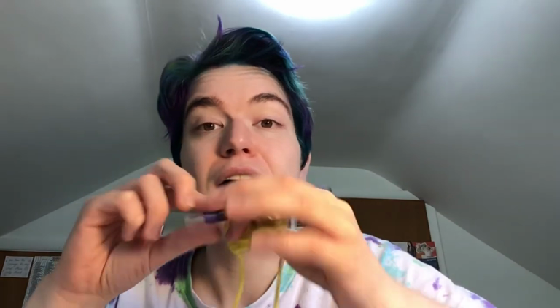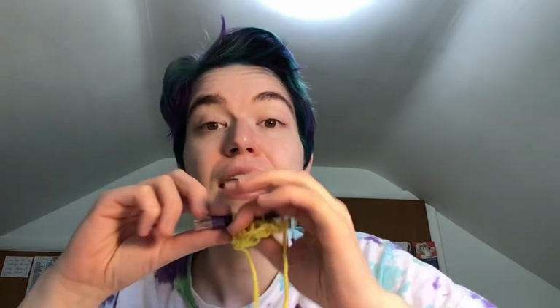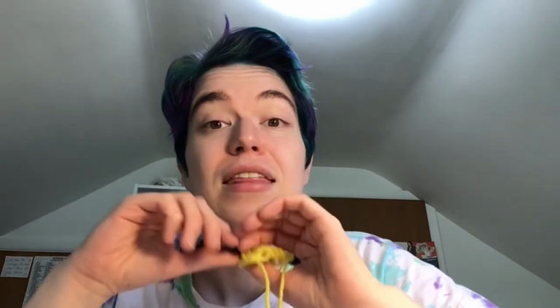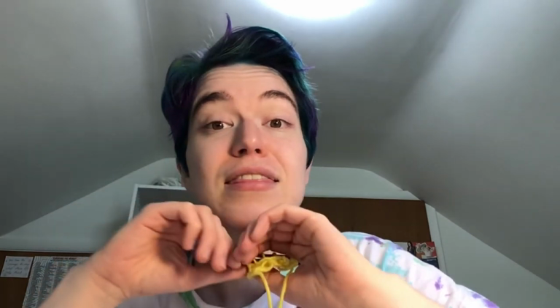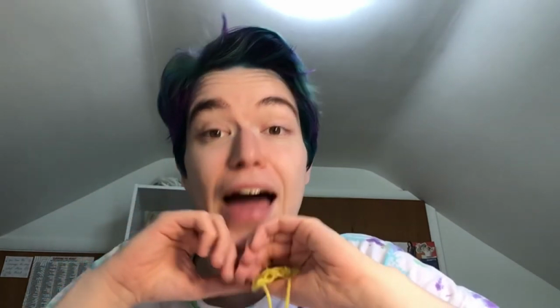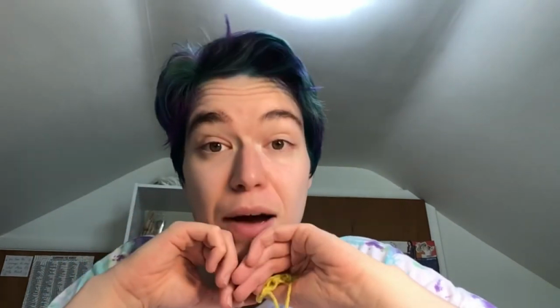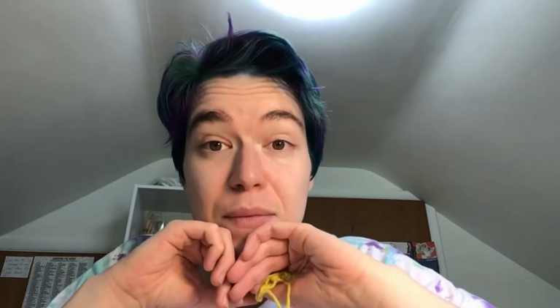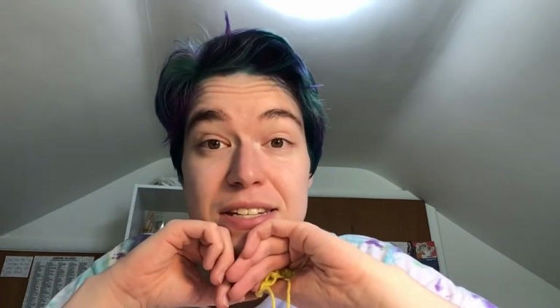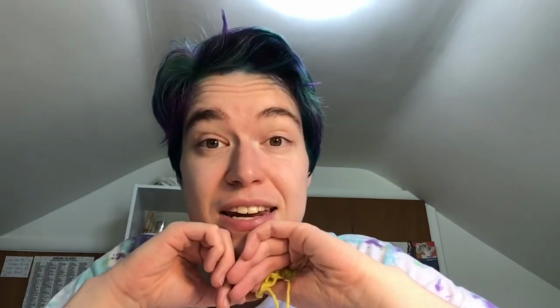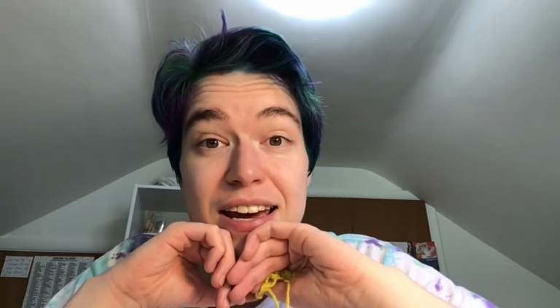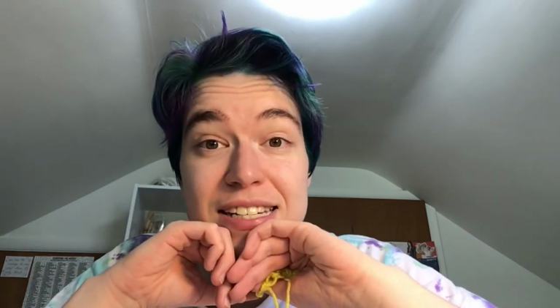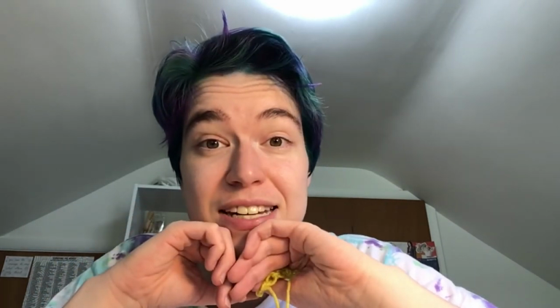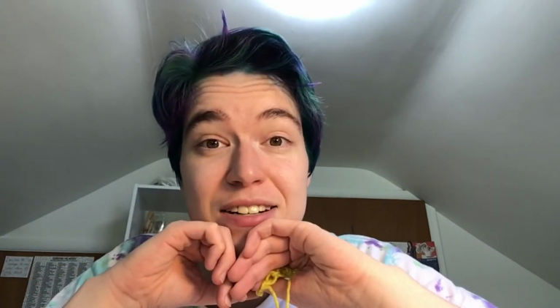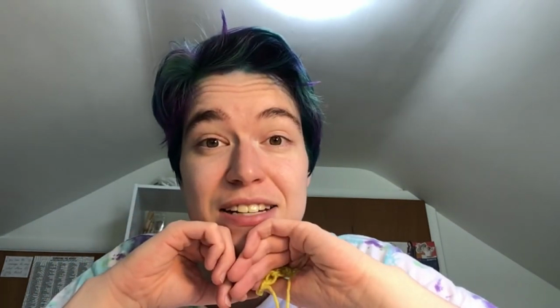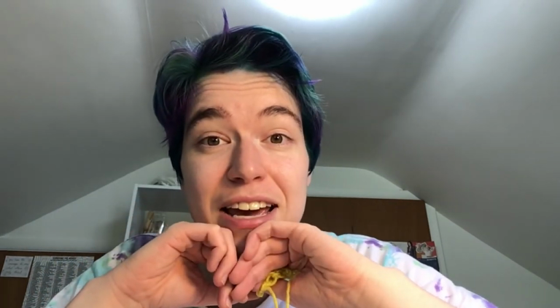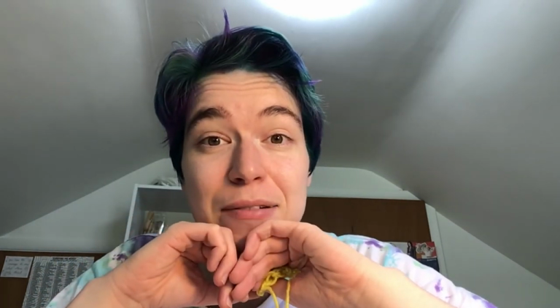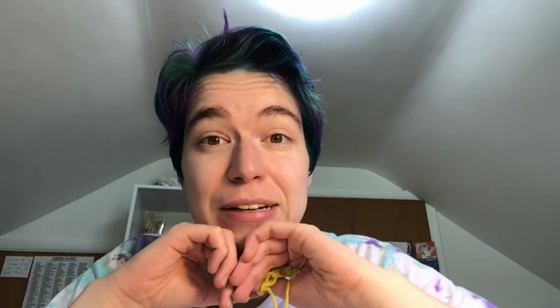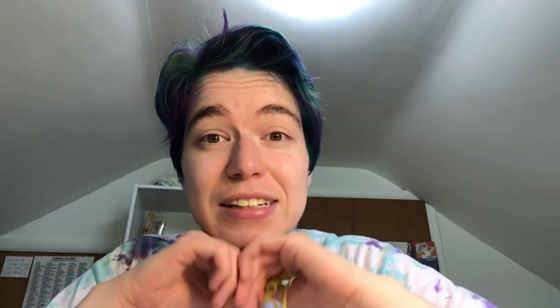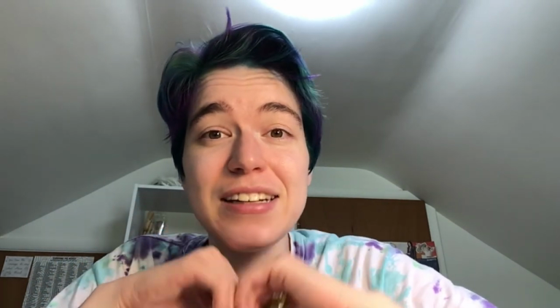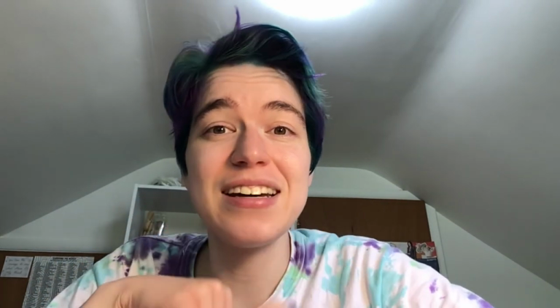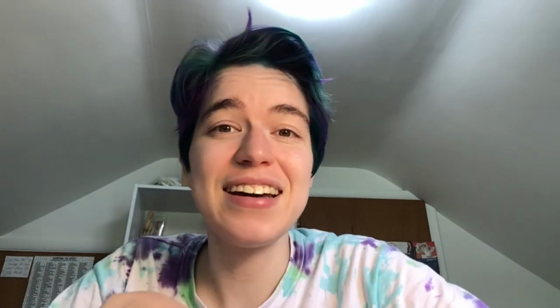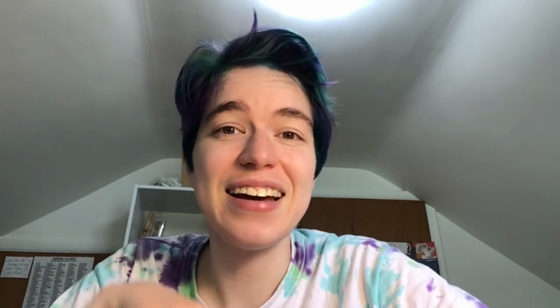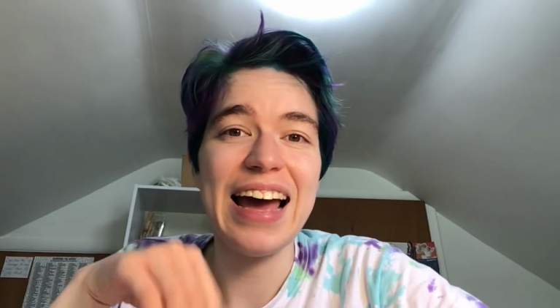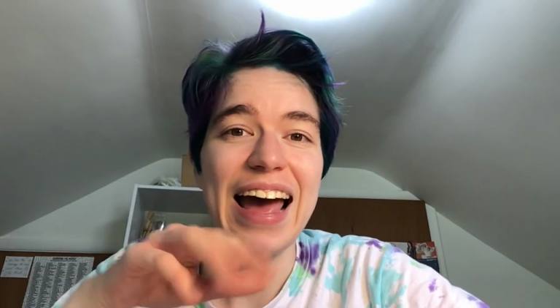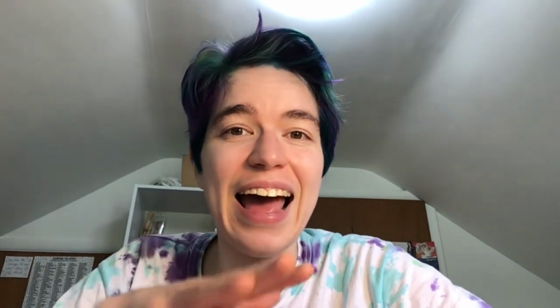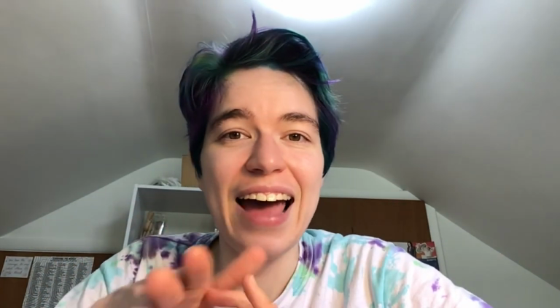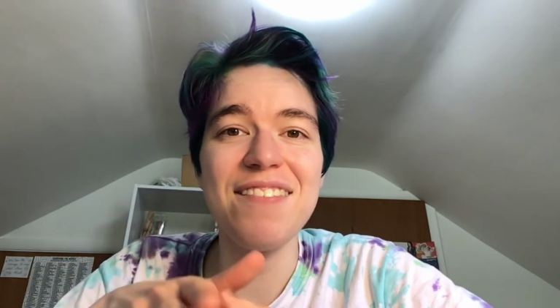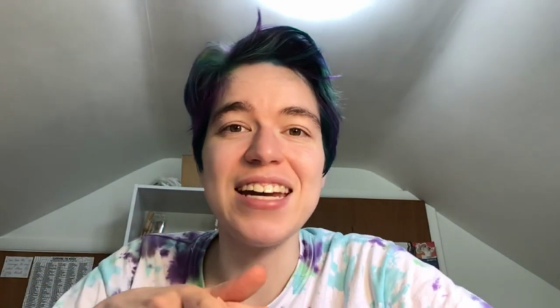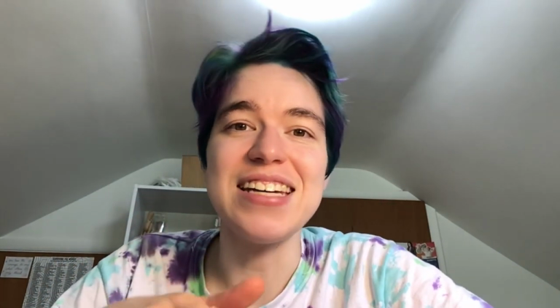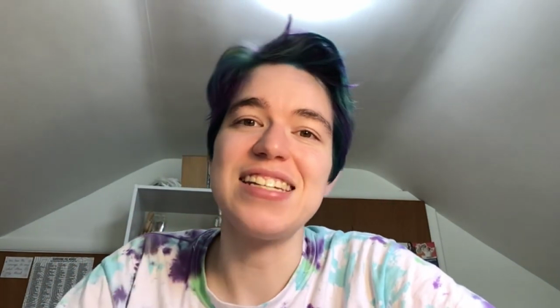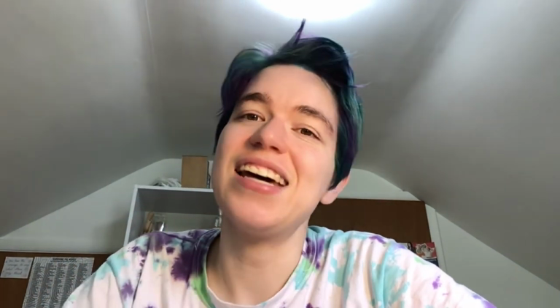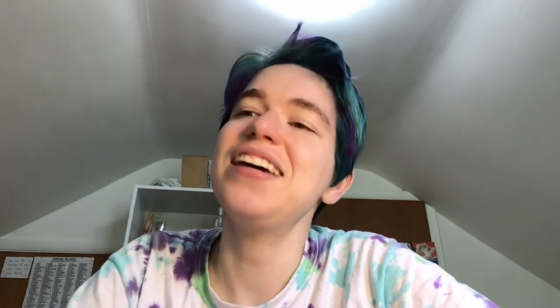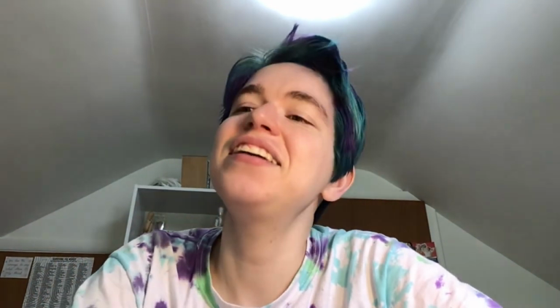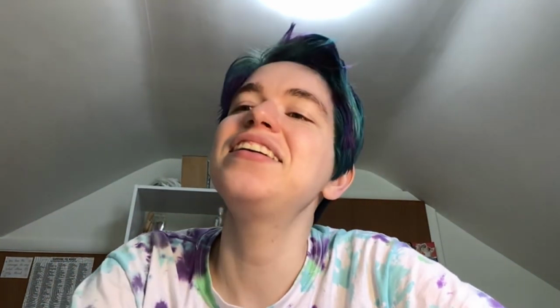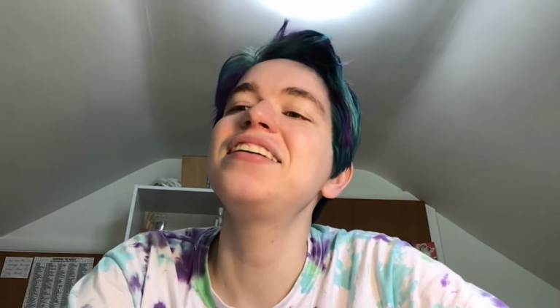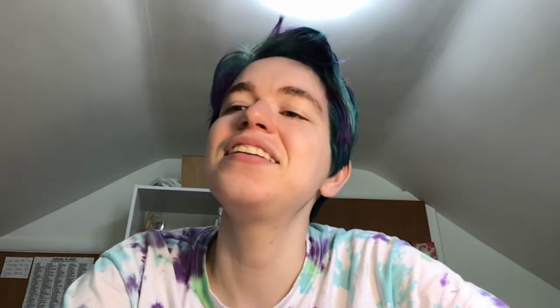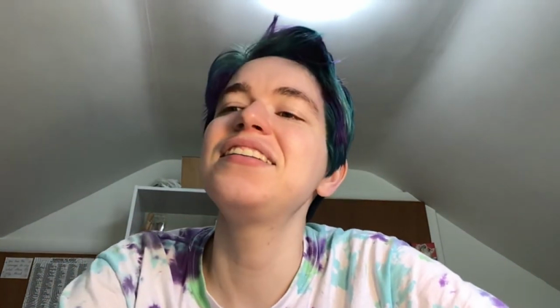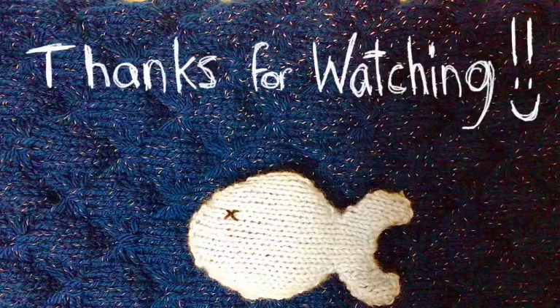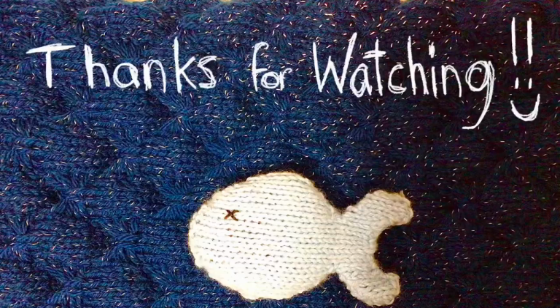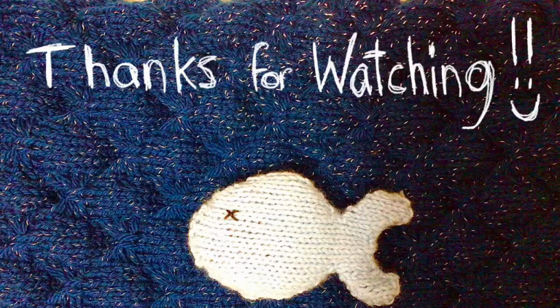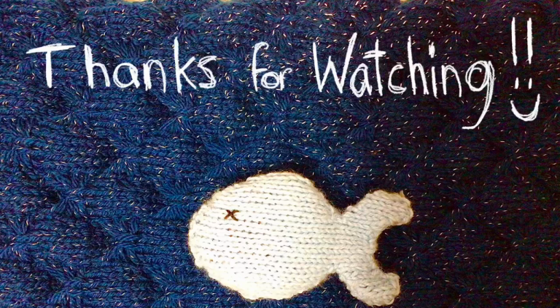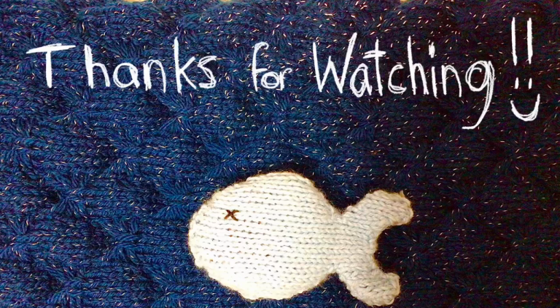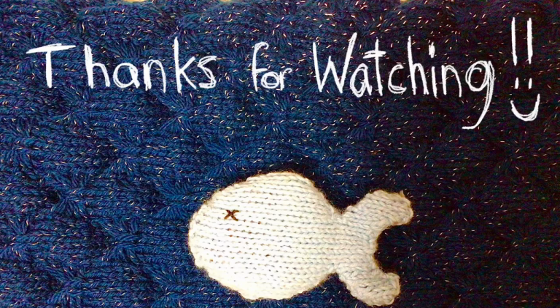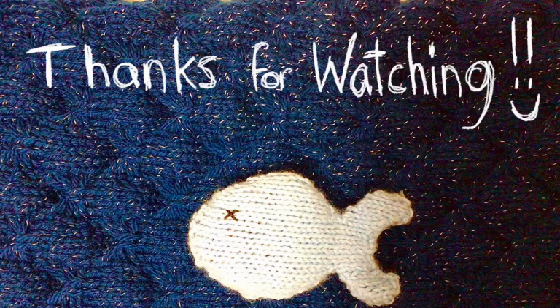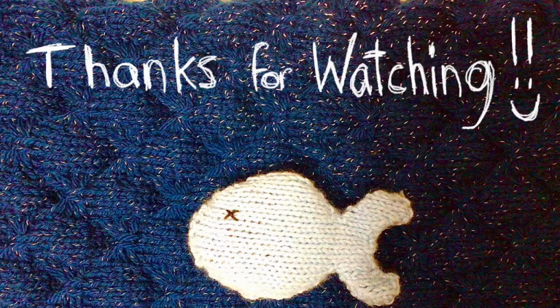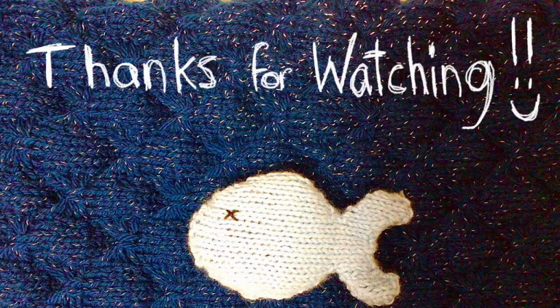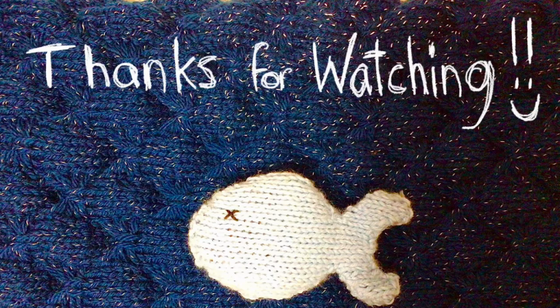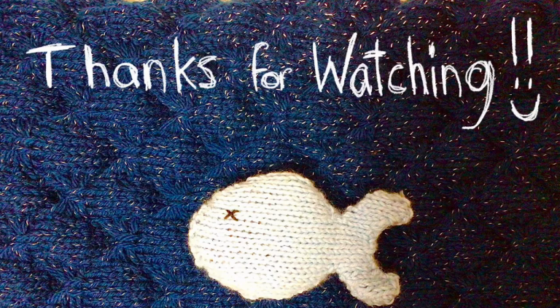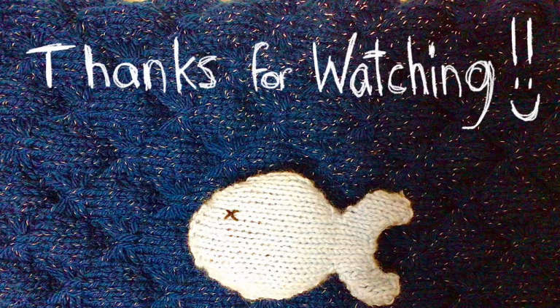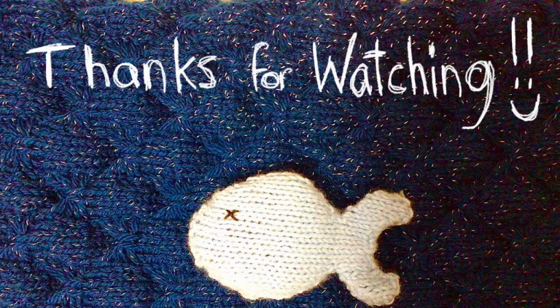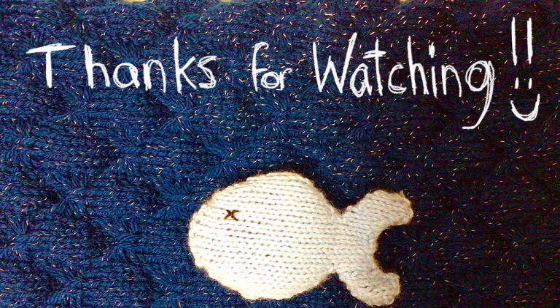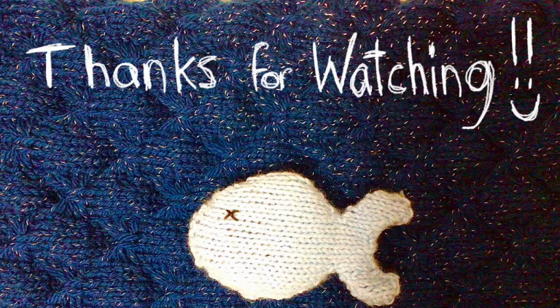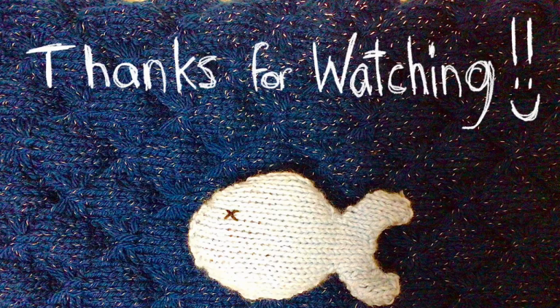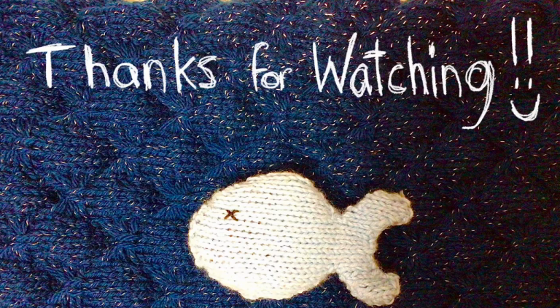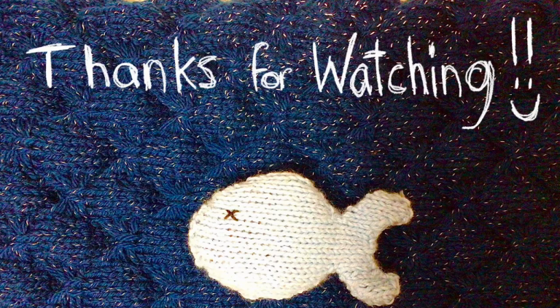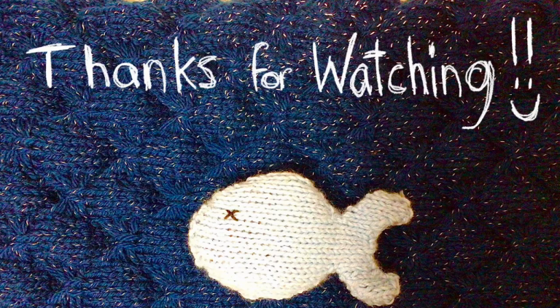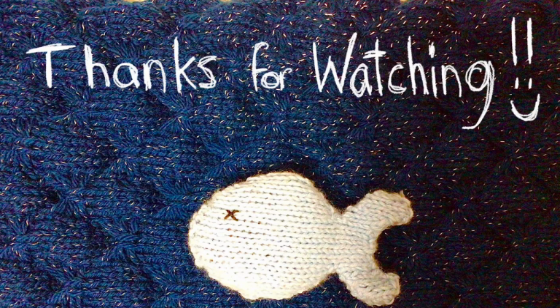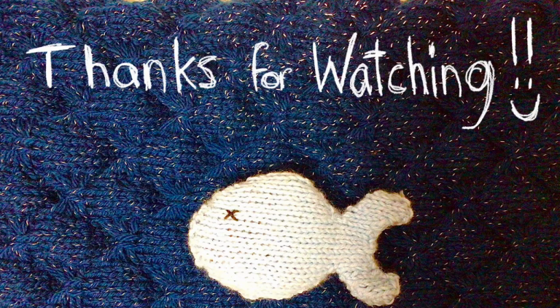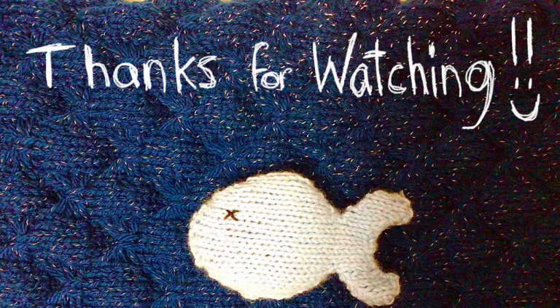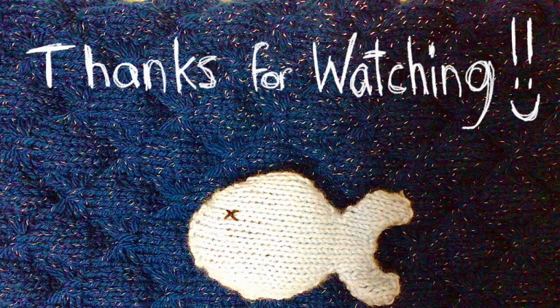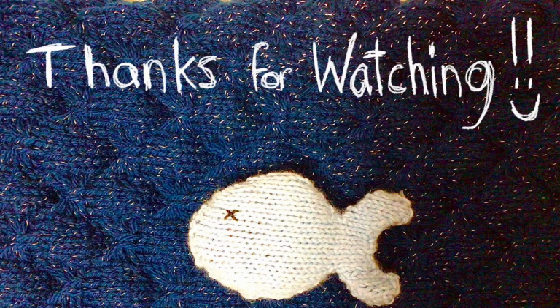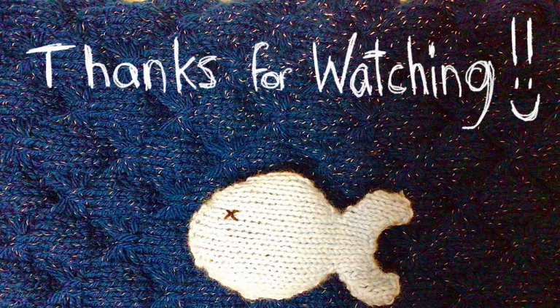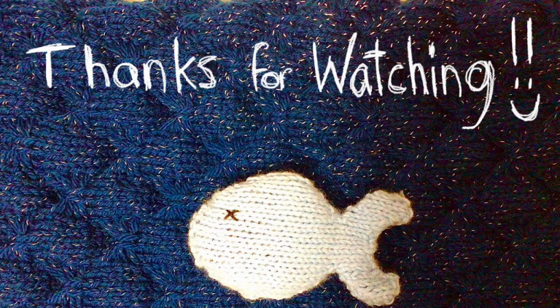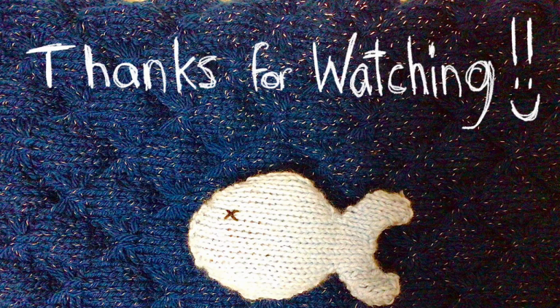Anyway, that was today's entertainment. Have a nice day. Take care. Thank you.